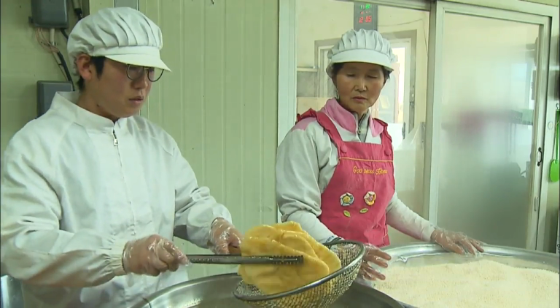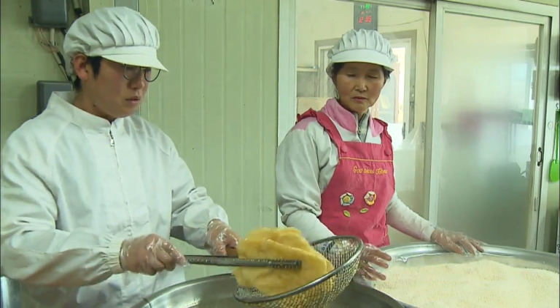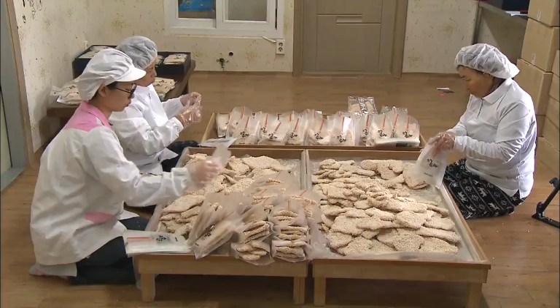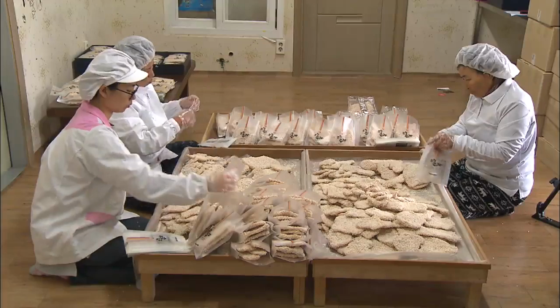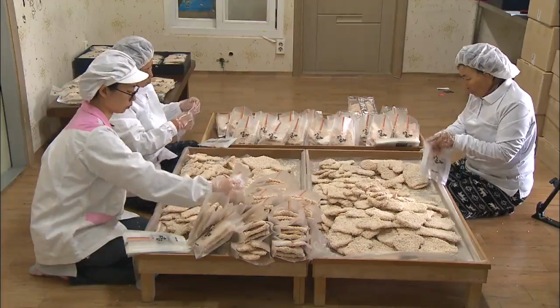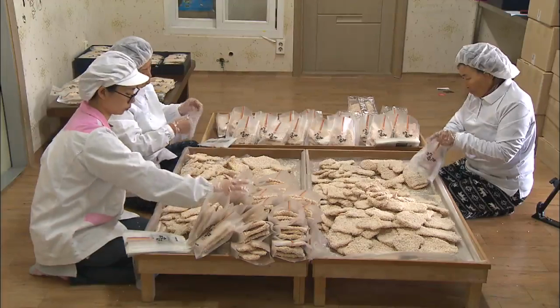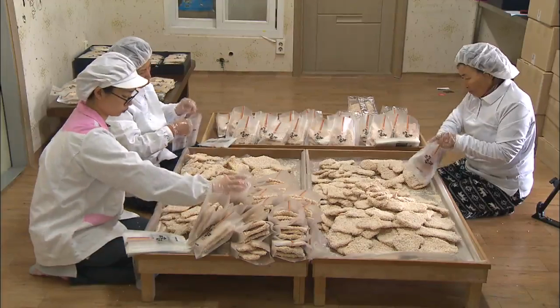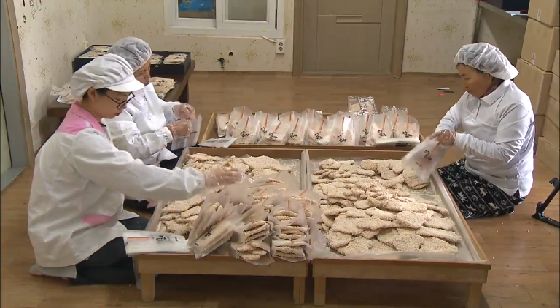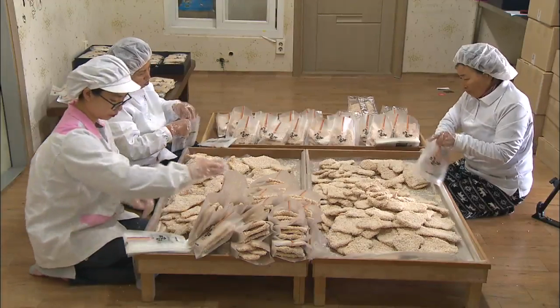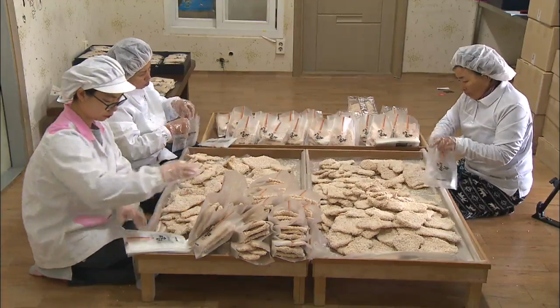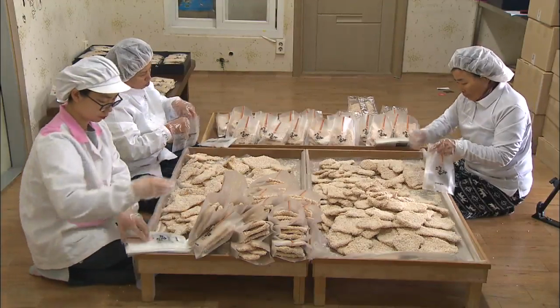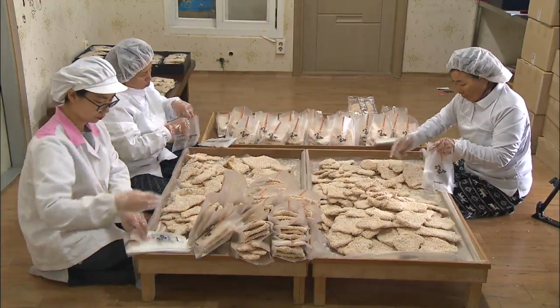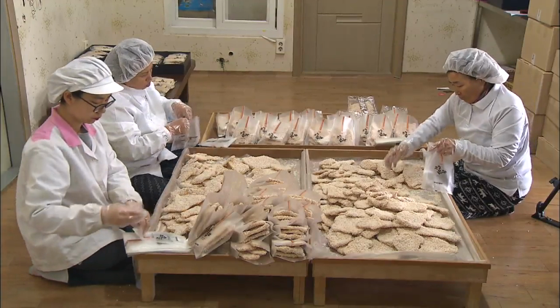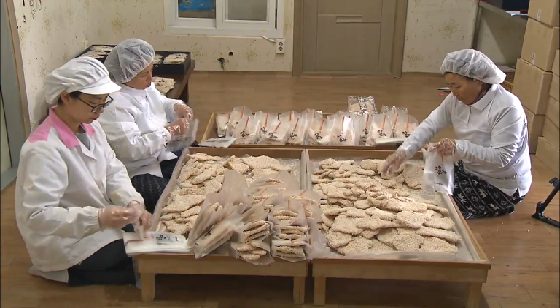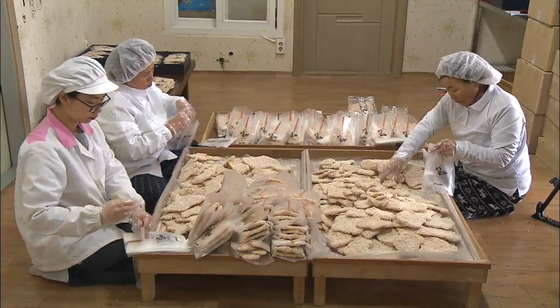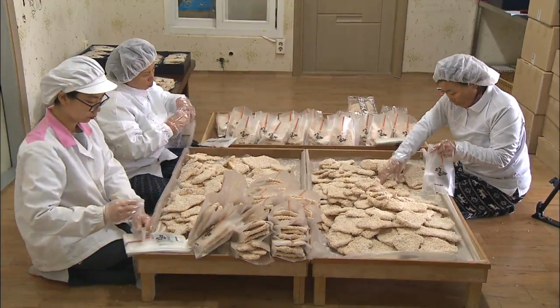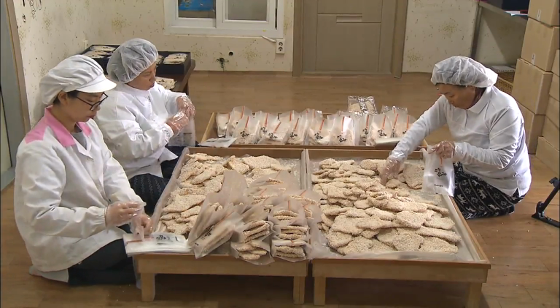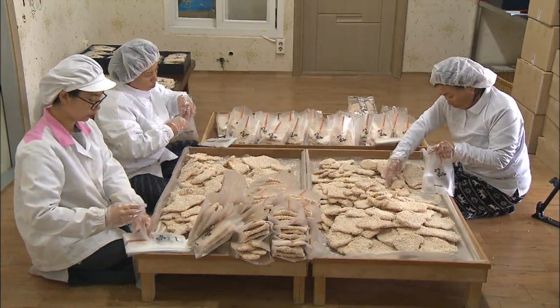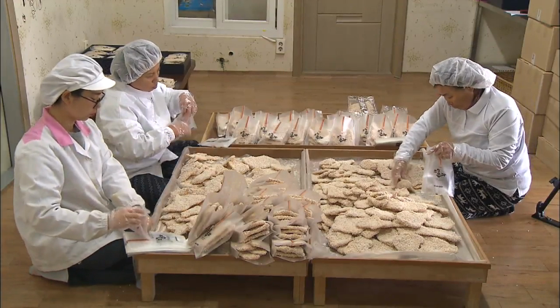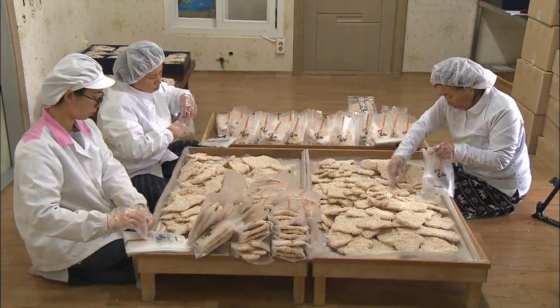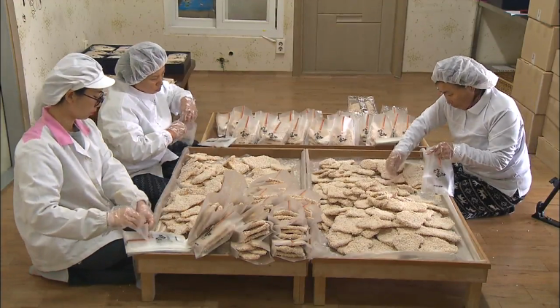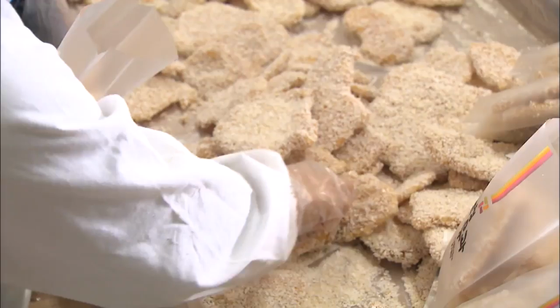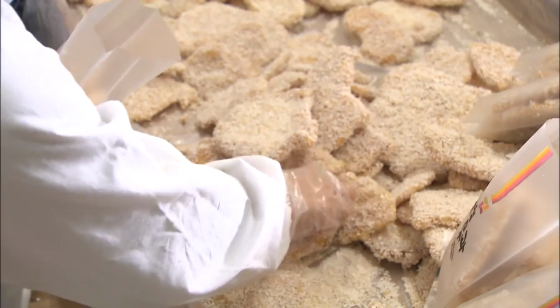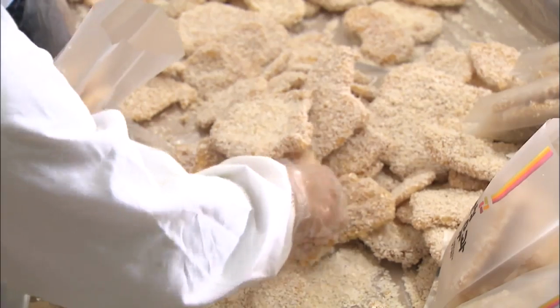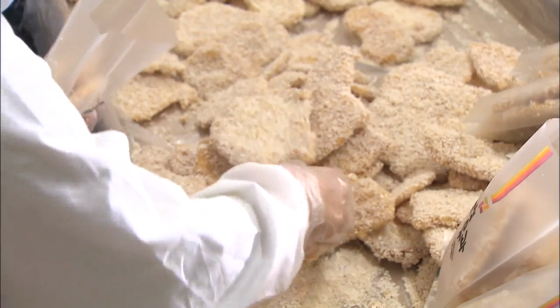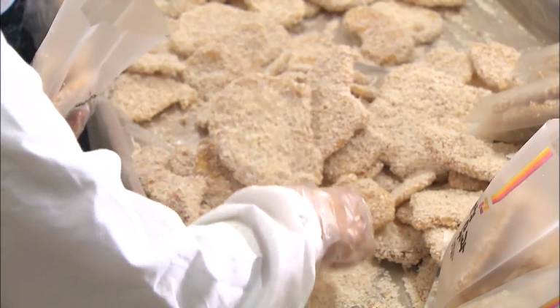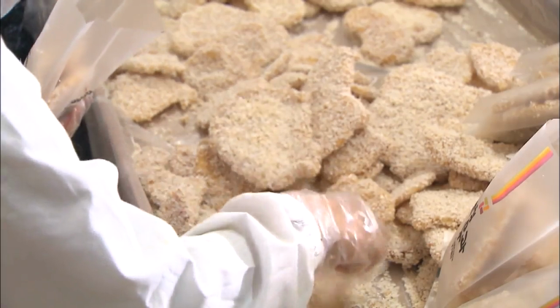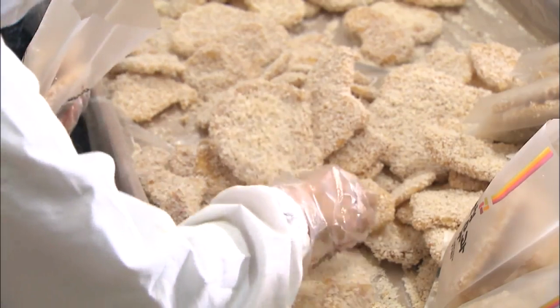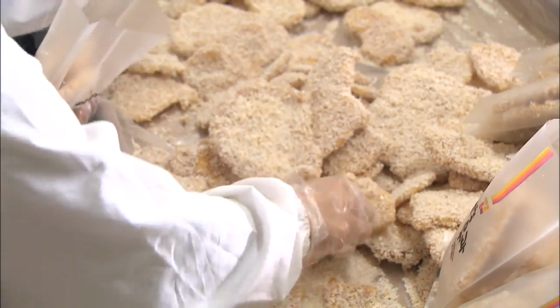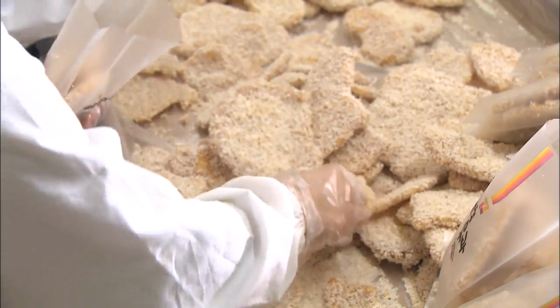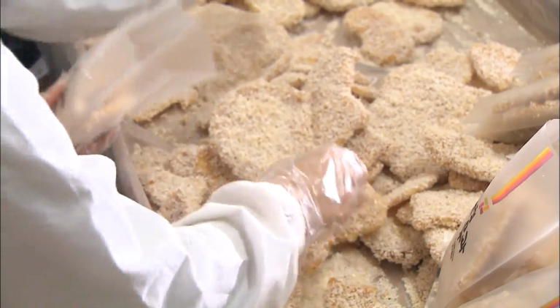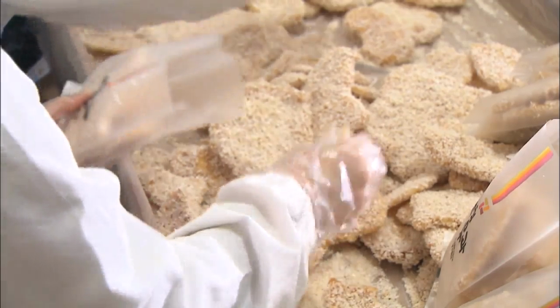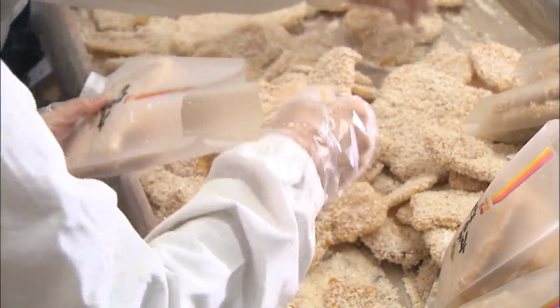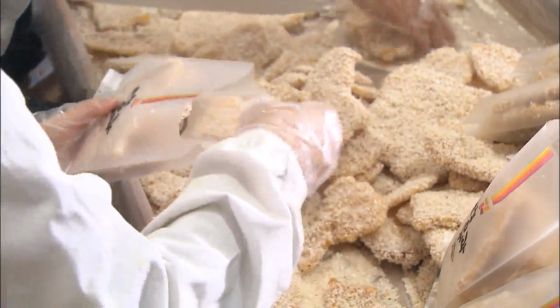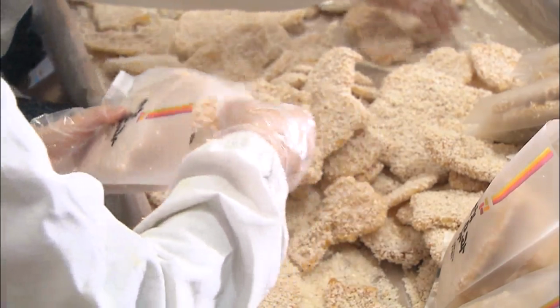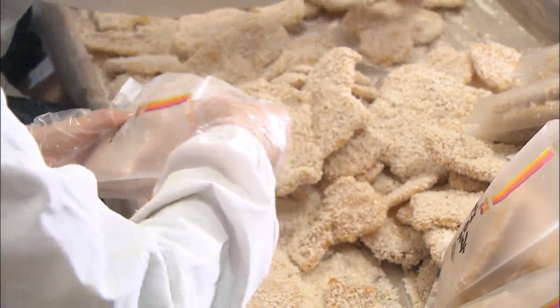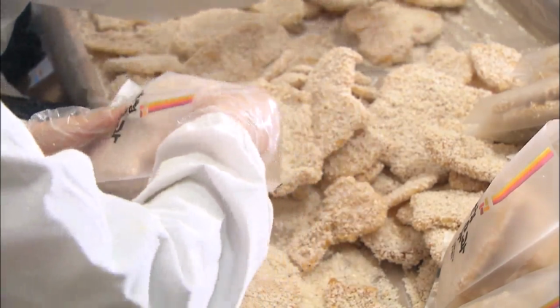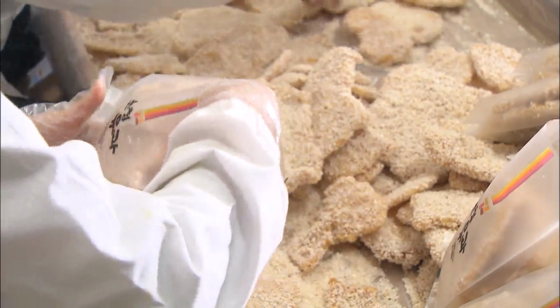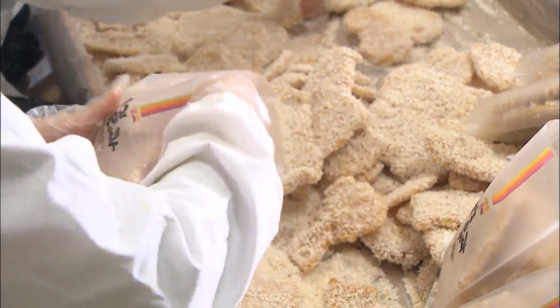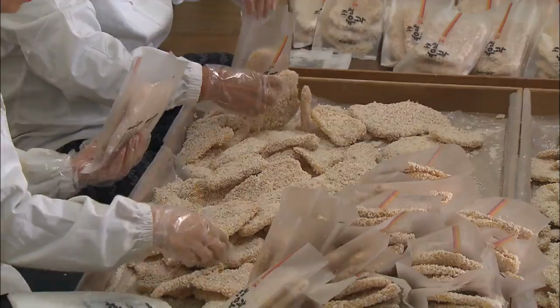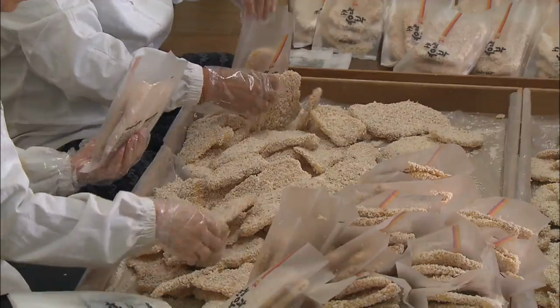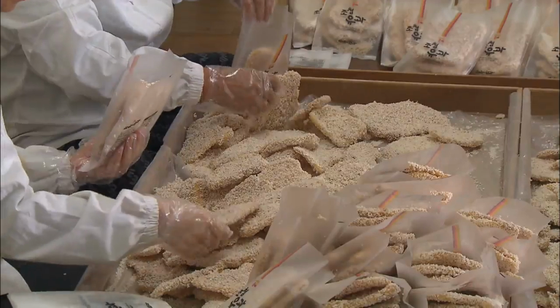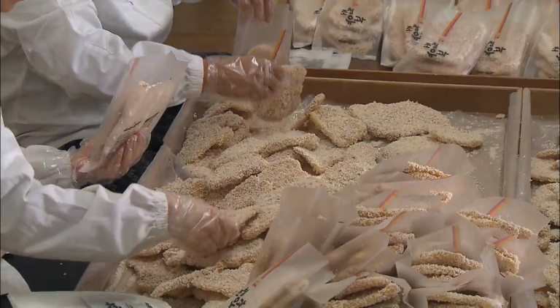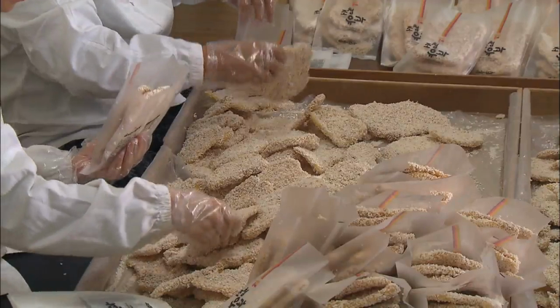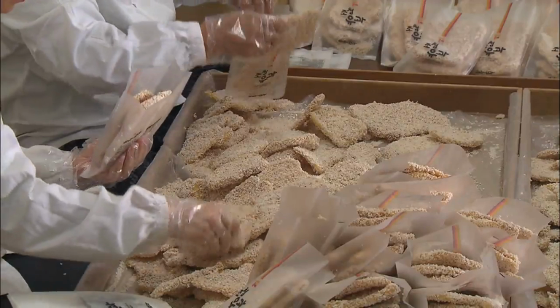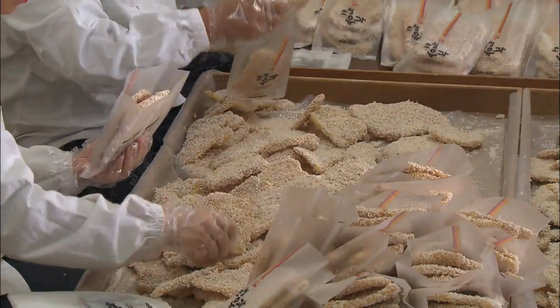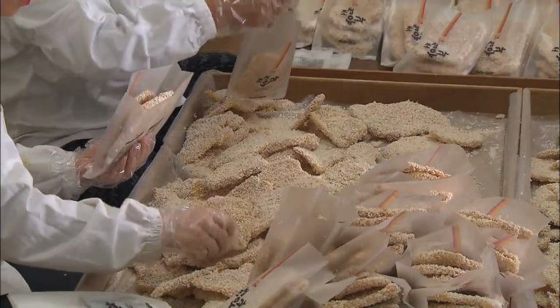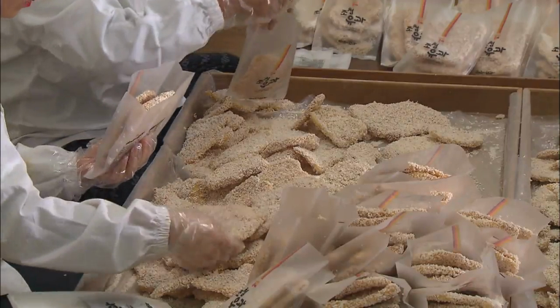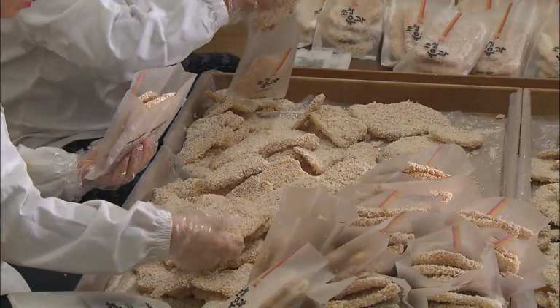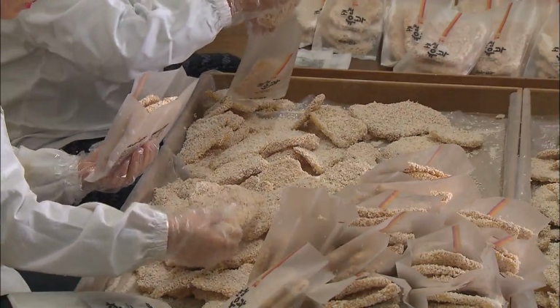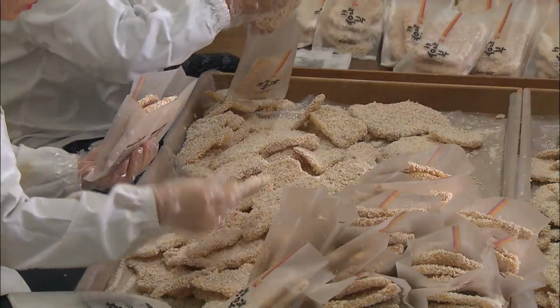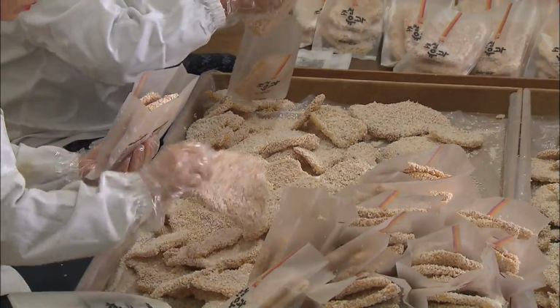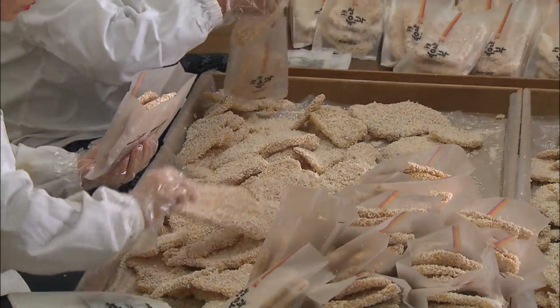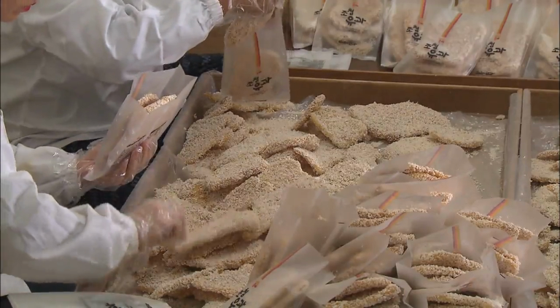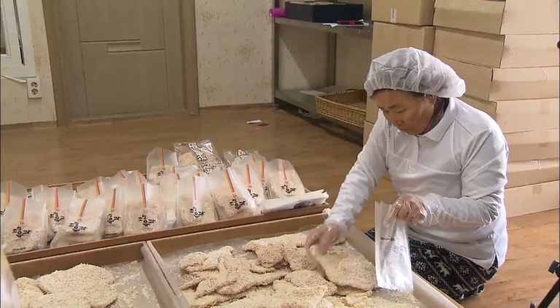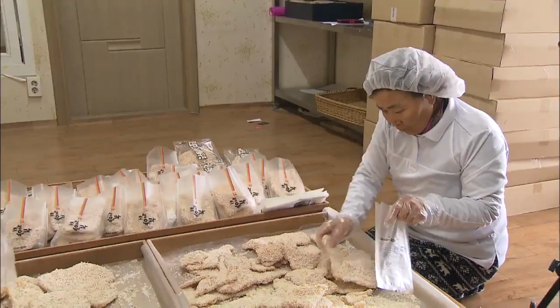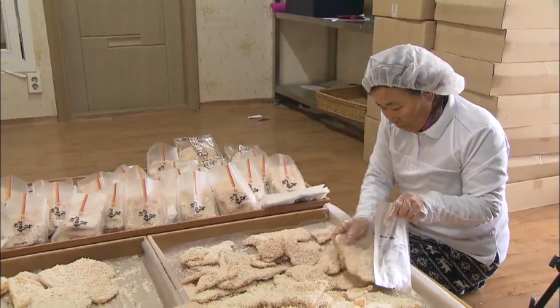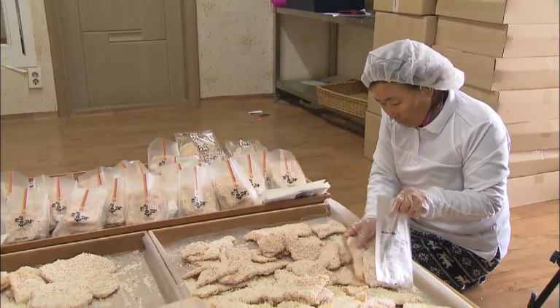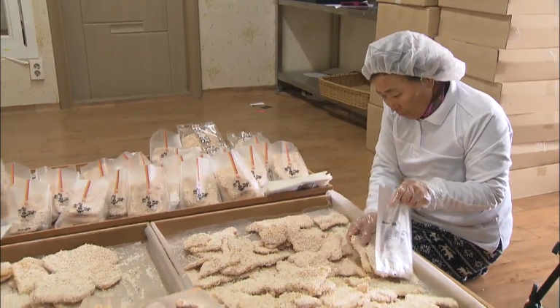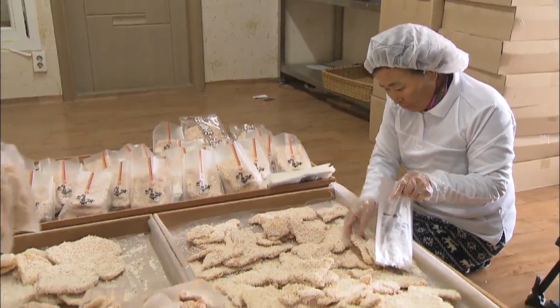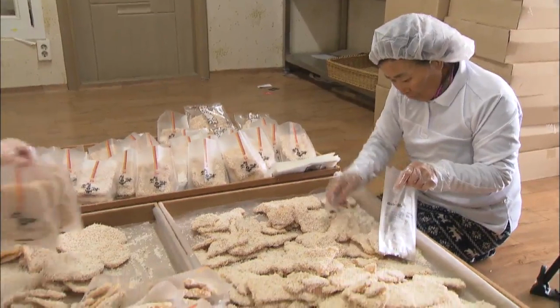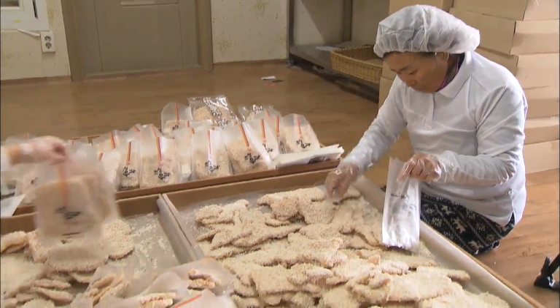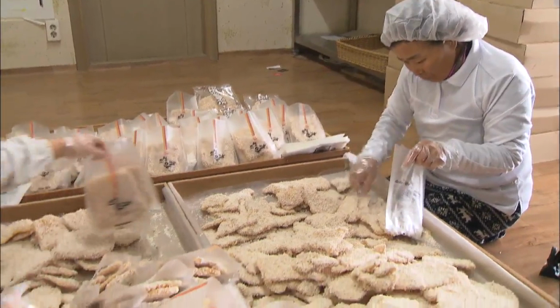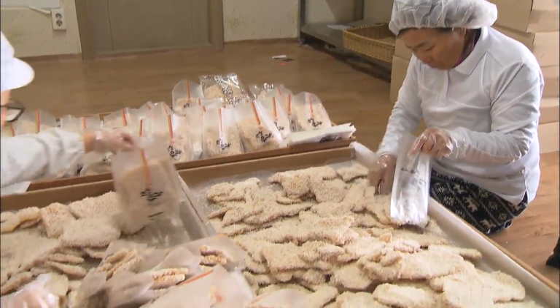It's hard to keep up with the orders flooding in, since they insist on making the sweets by hand just like the traditional method.